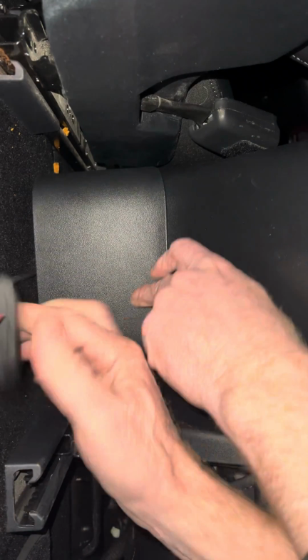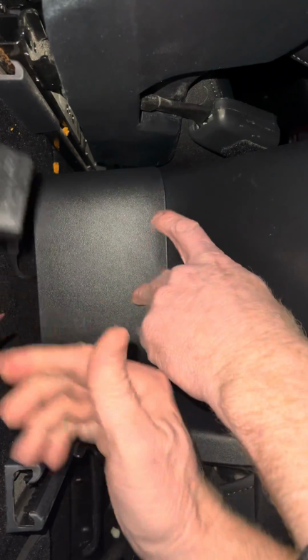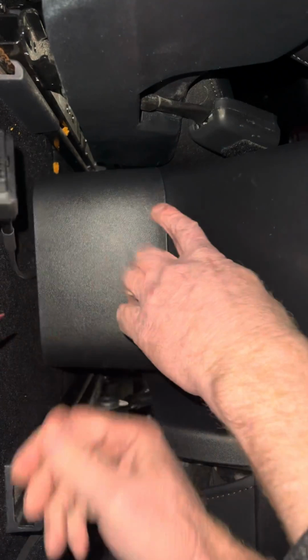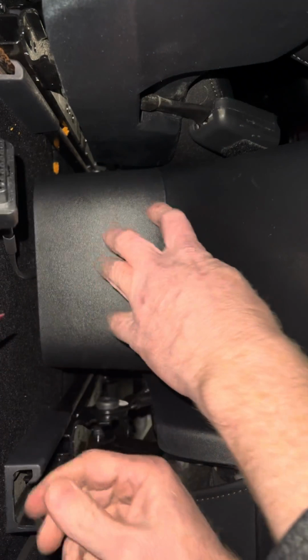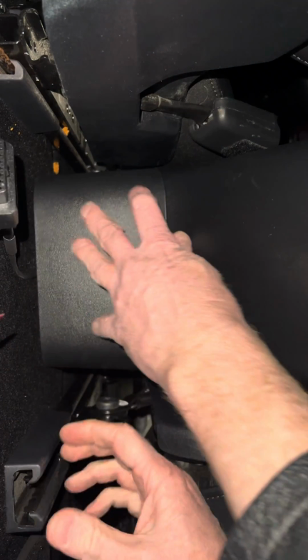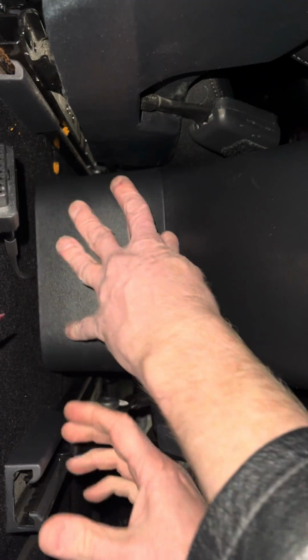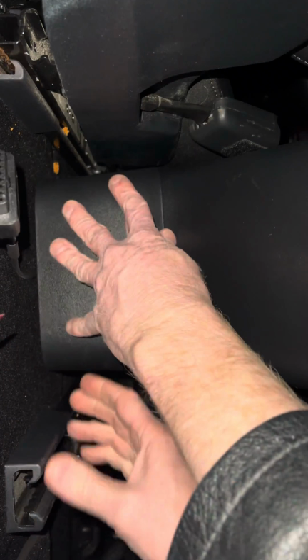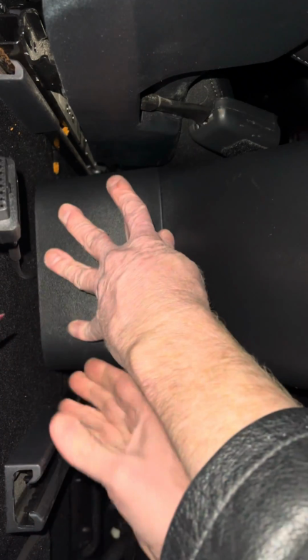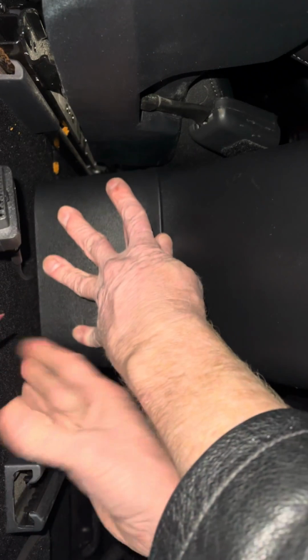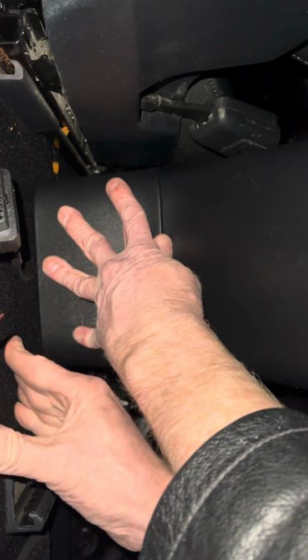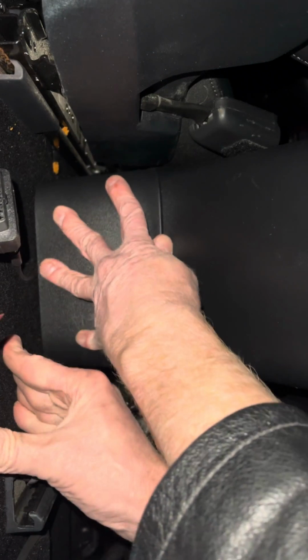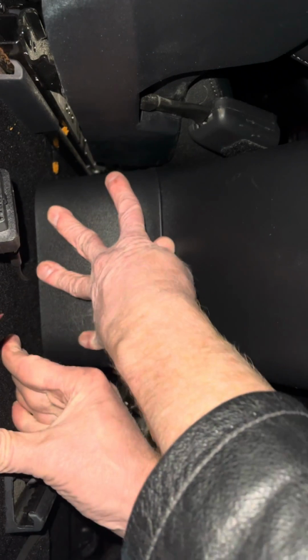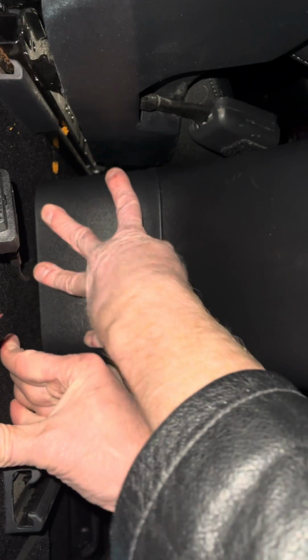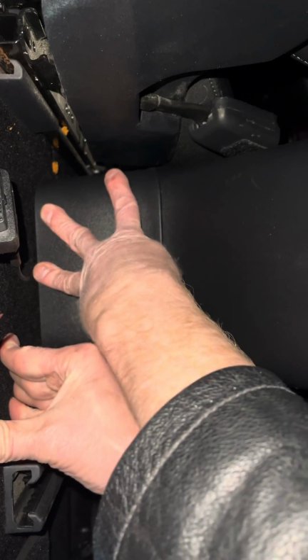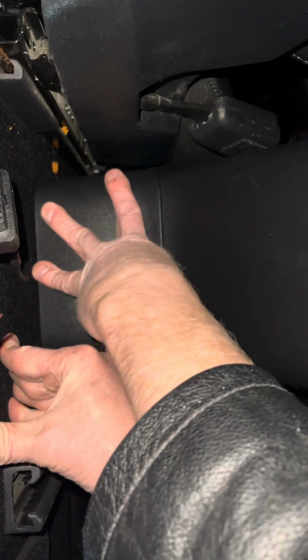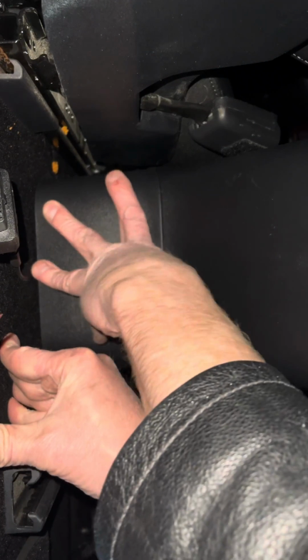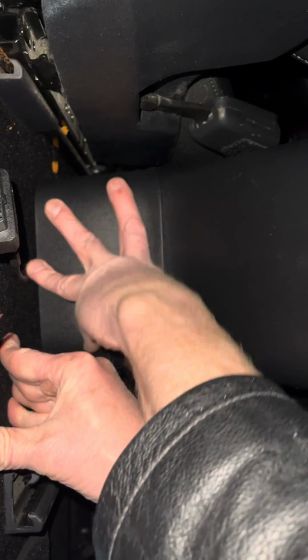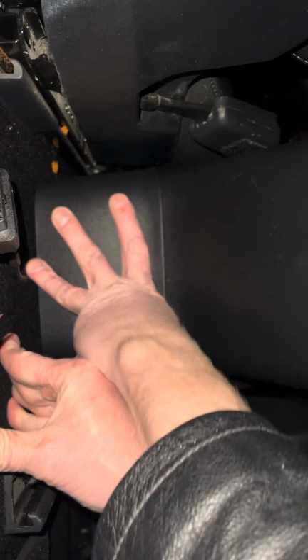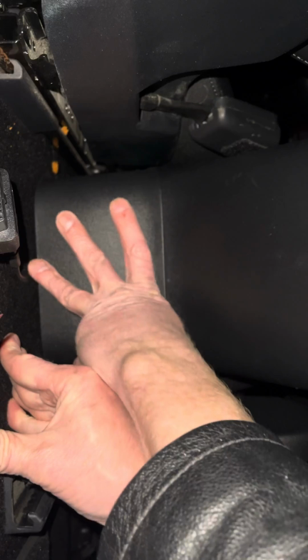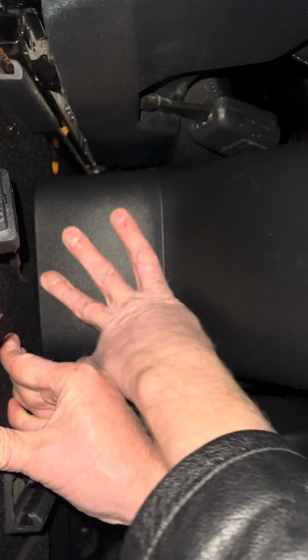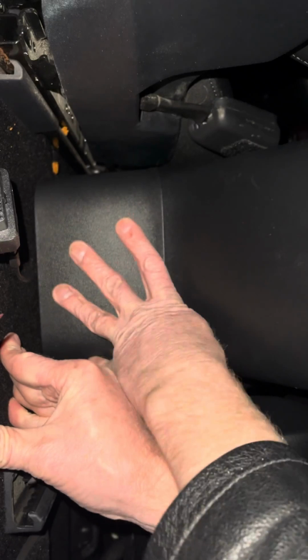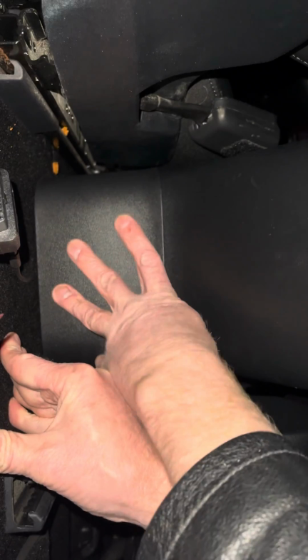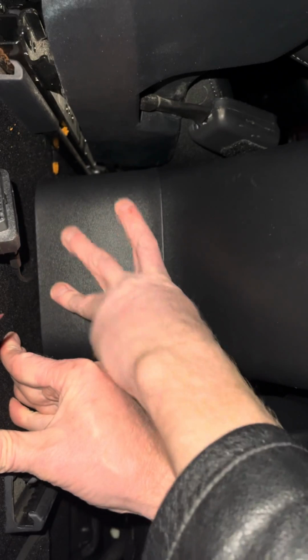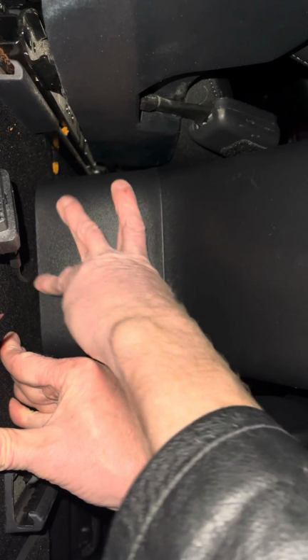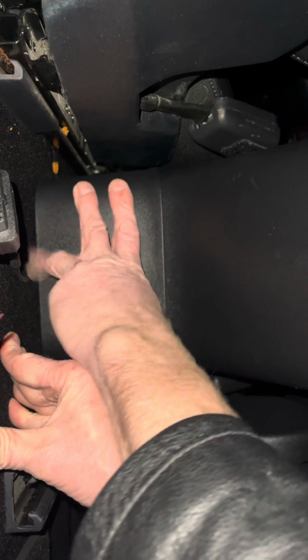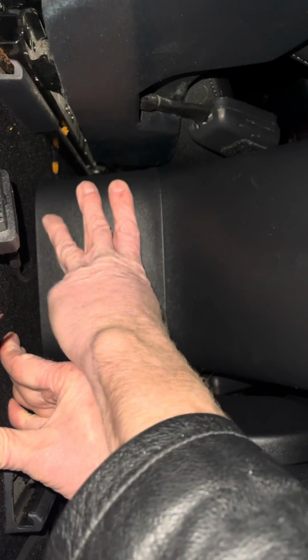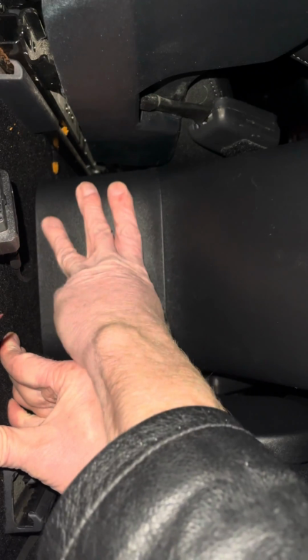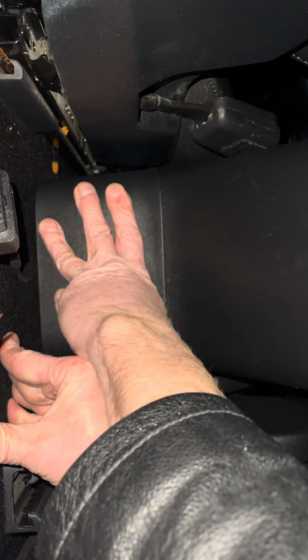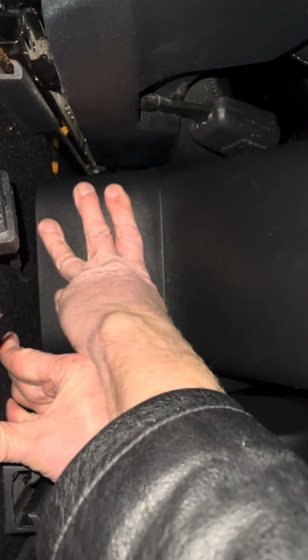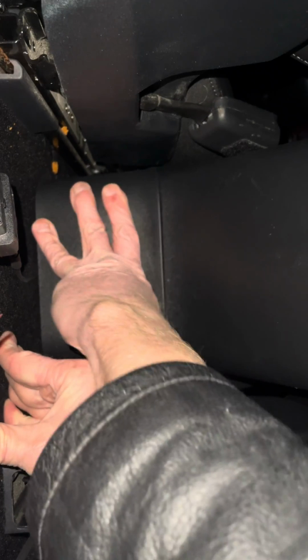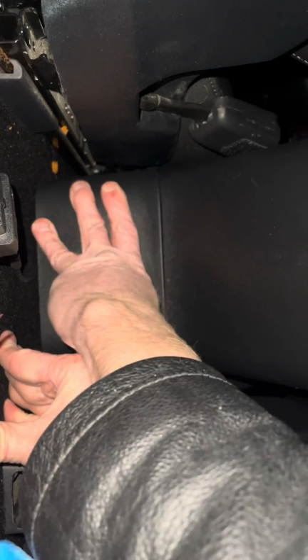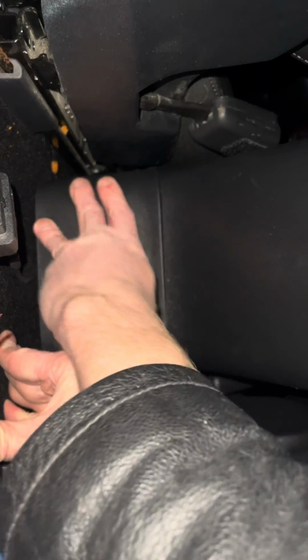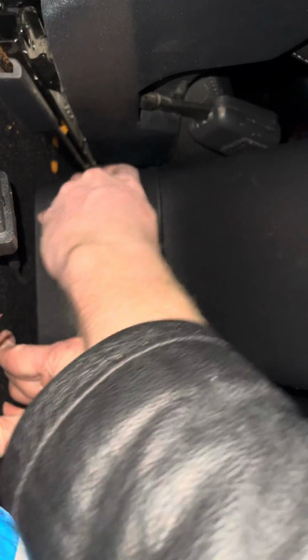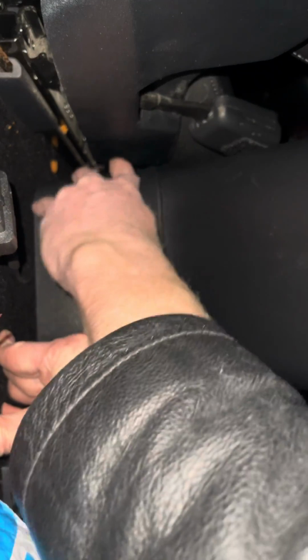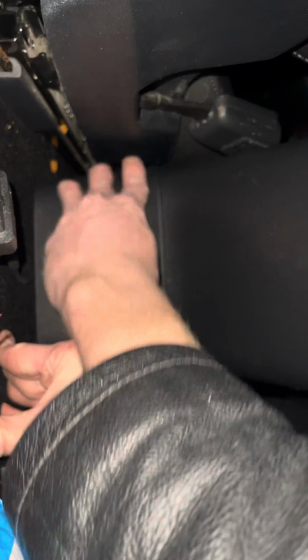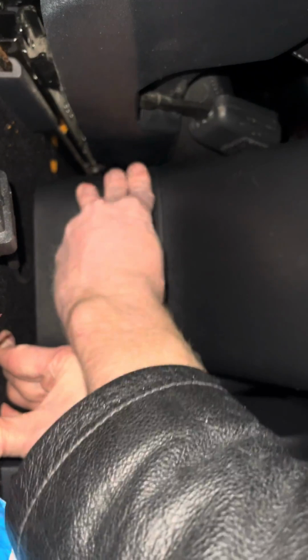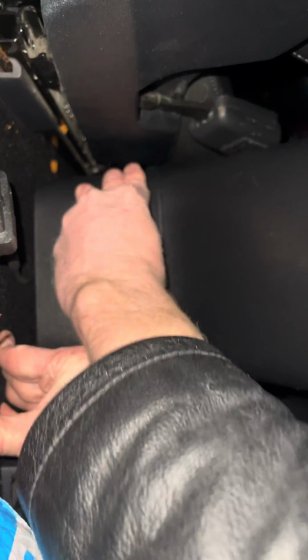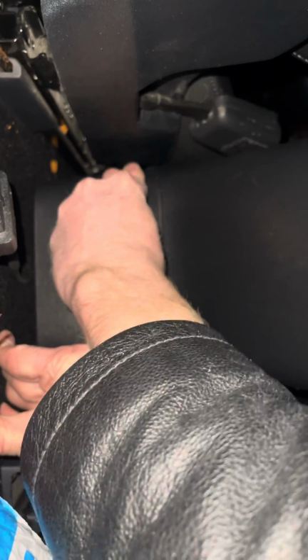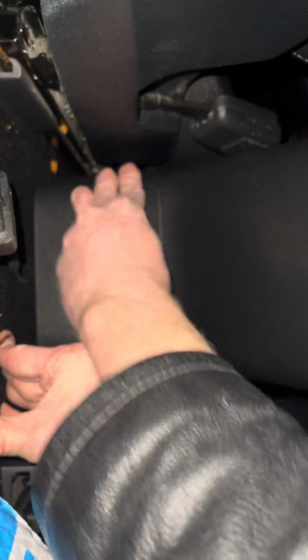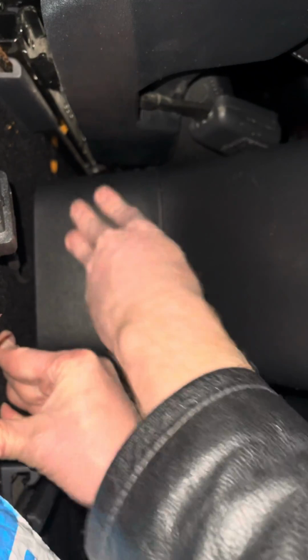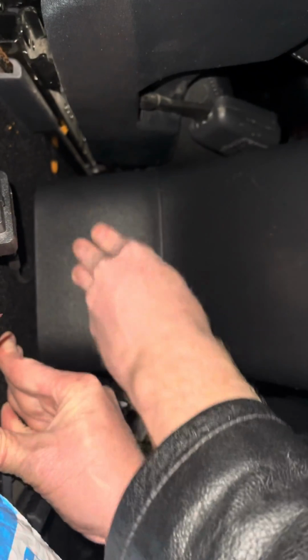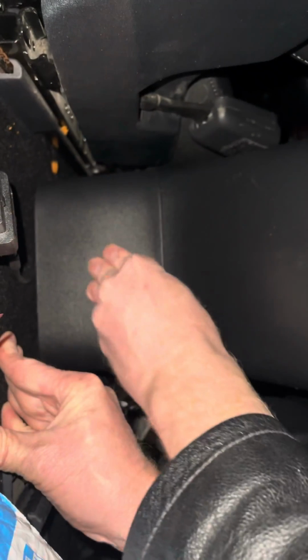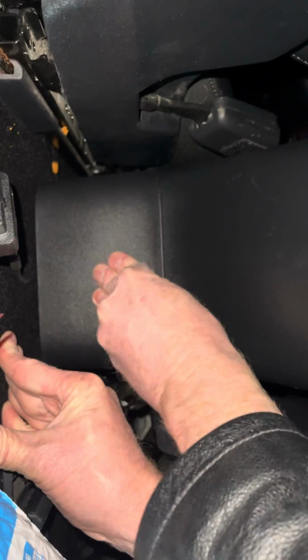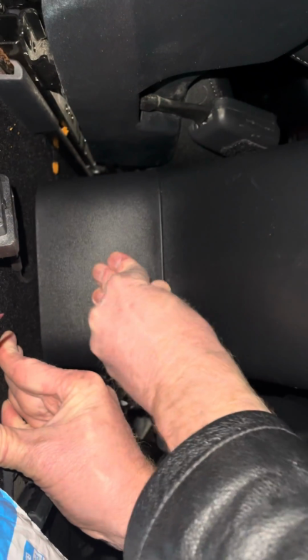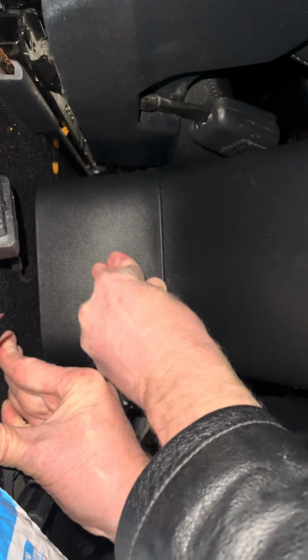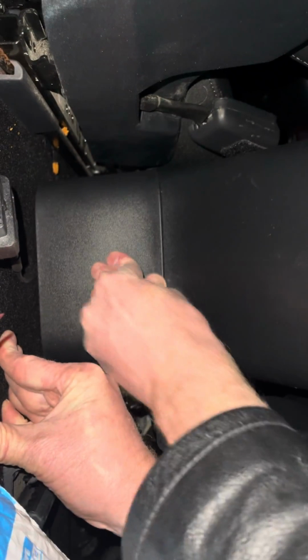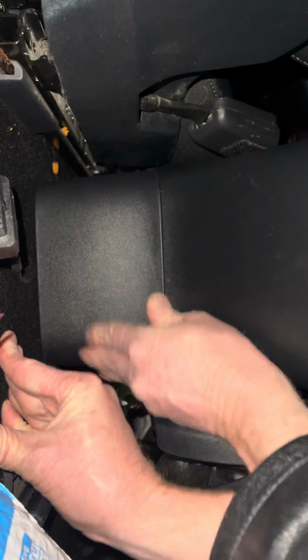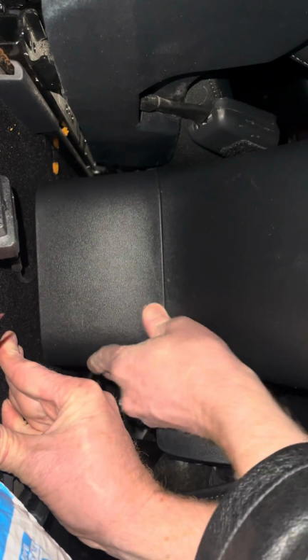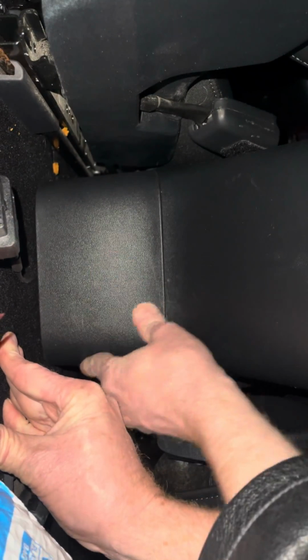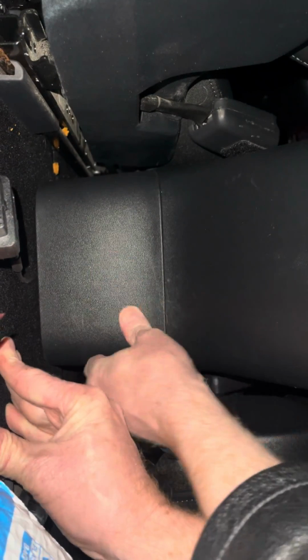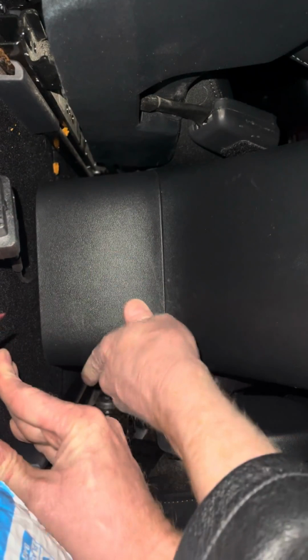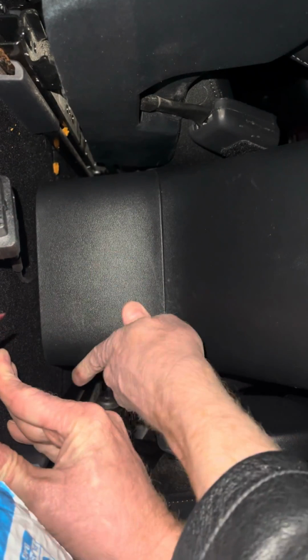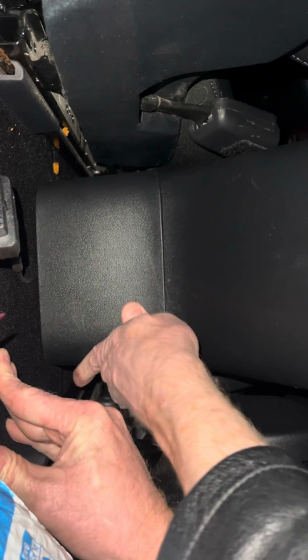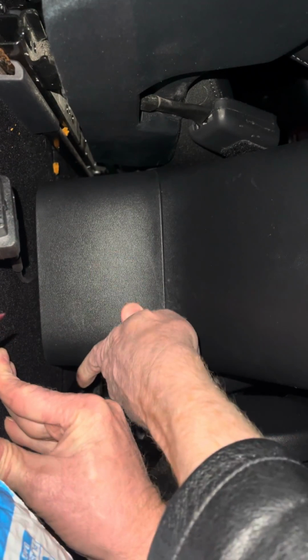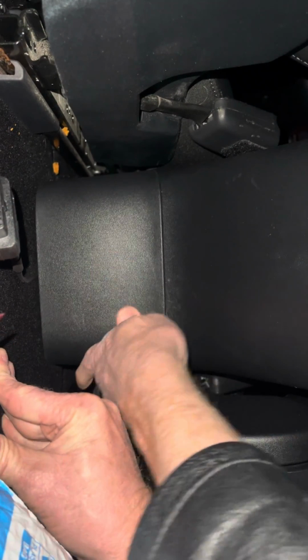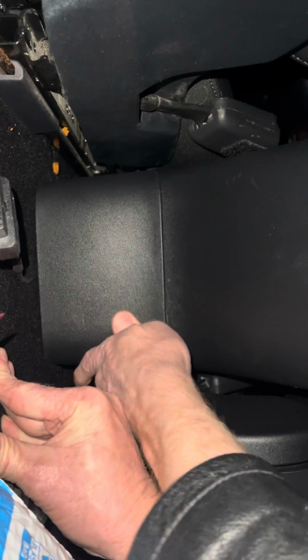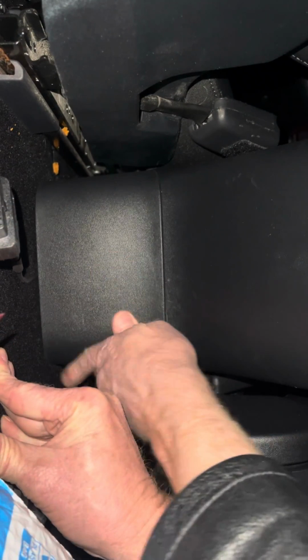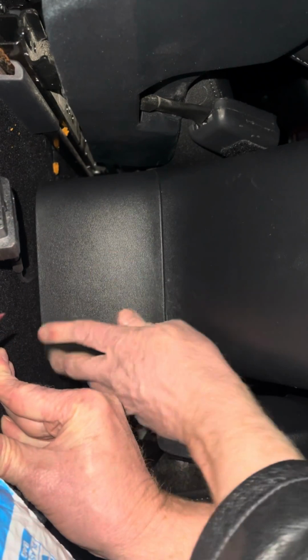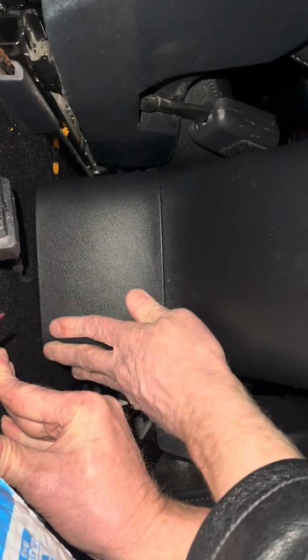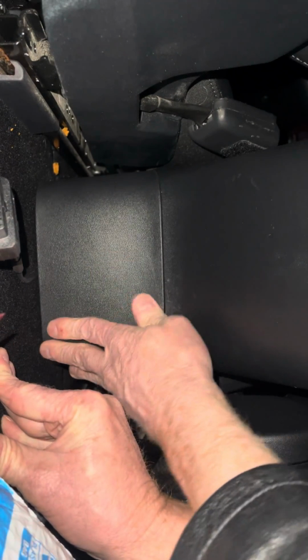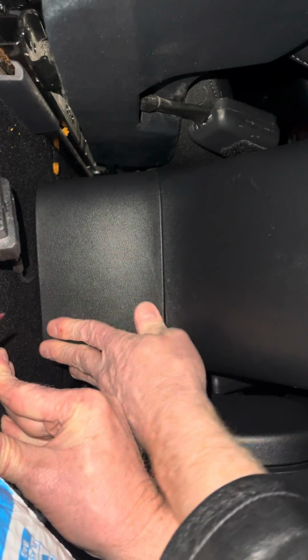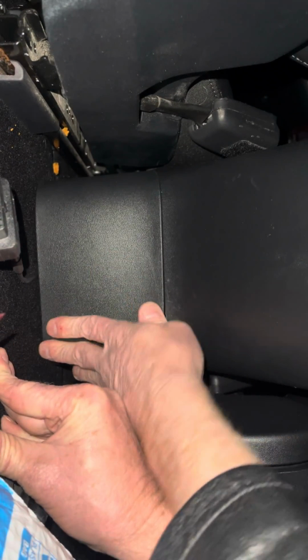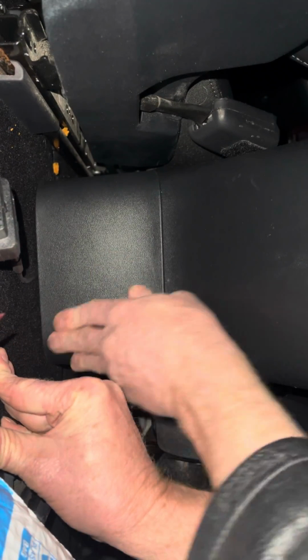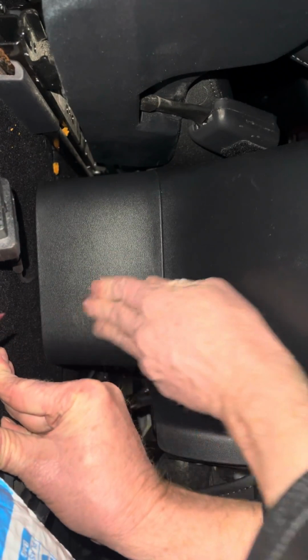You just line it back up again, then push it back in and you'll hear it clip.